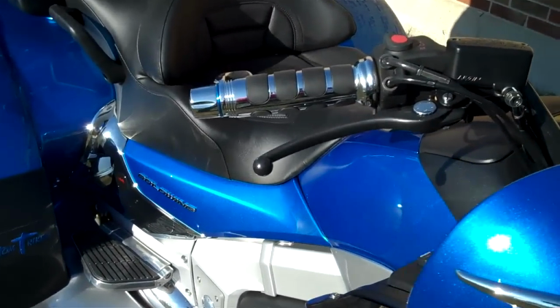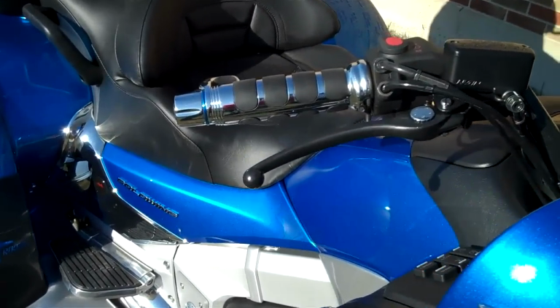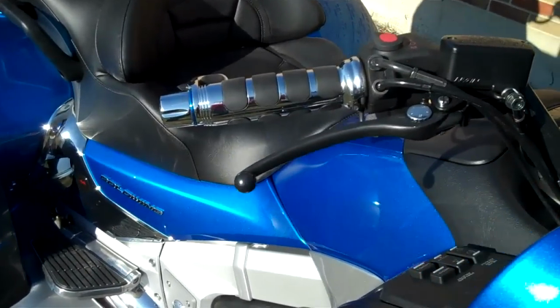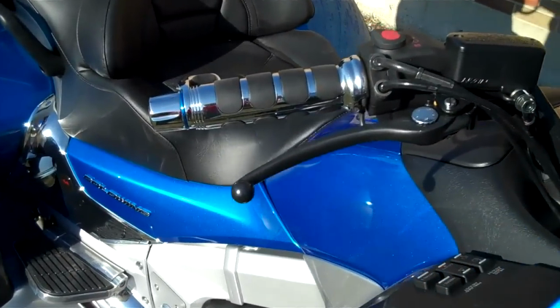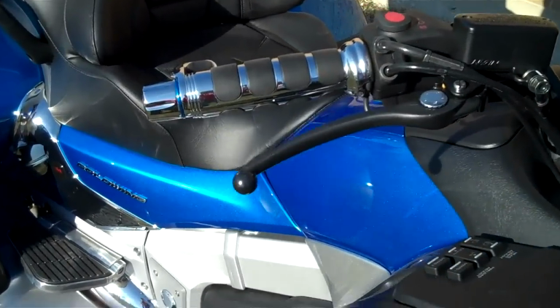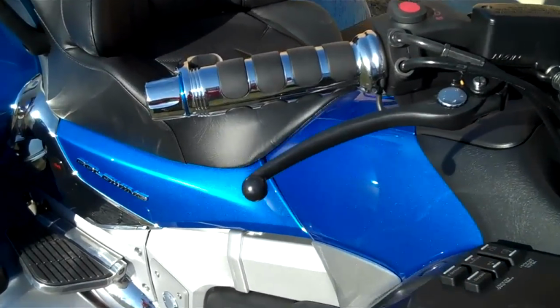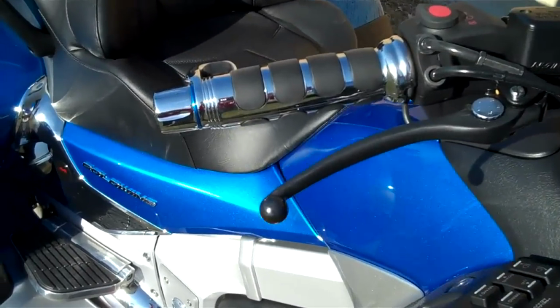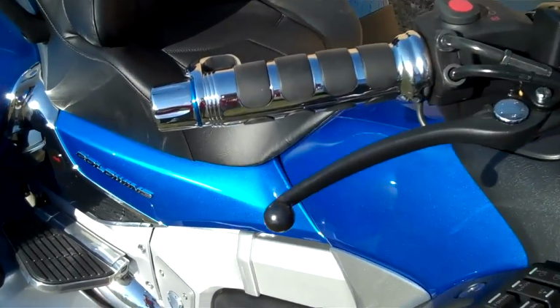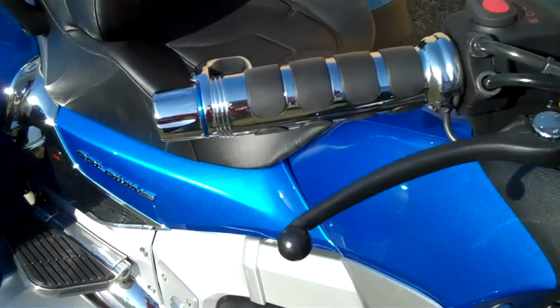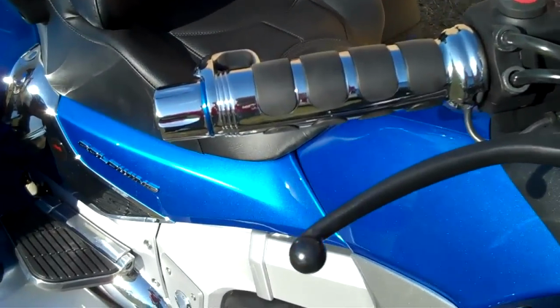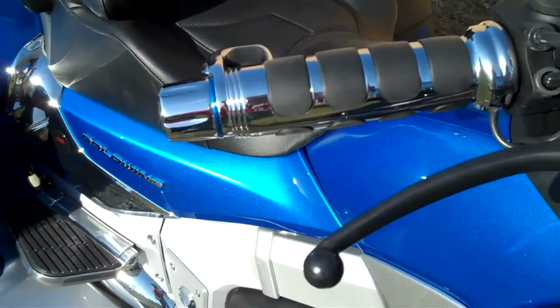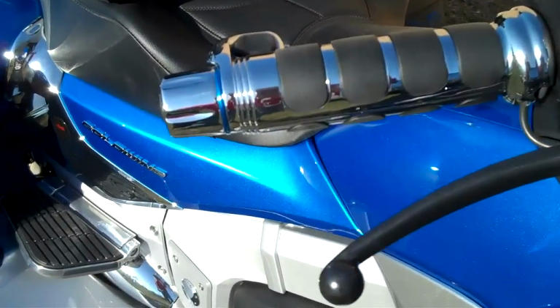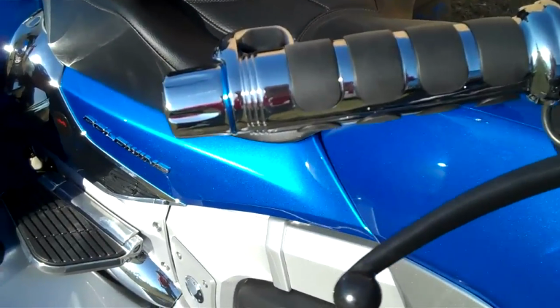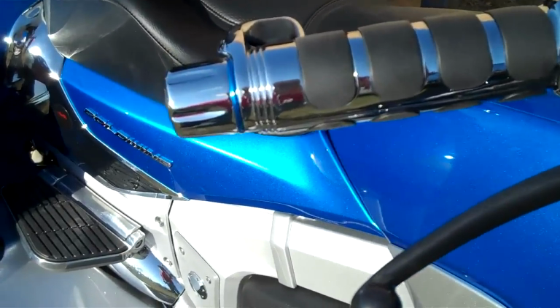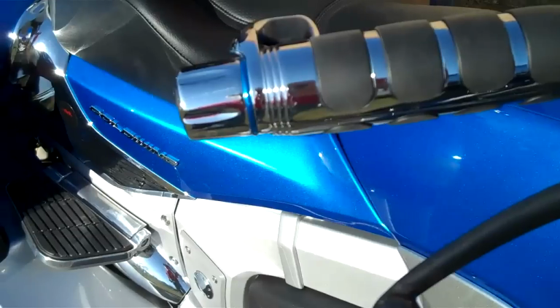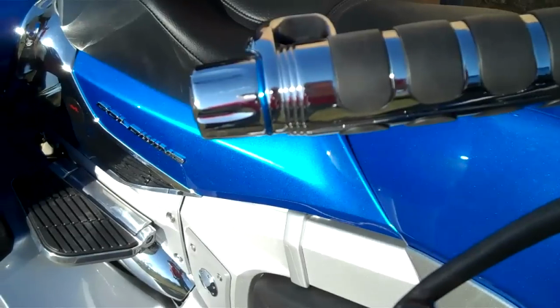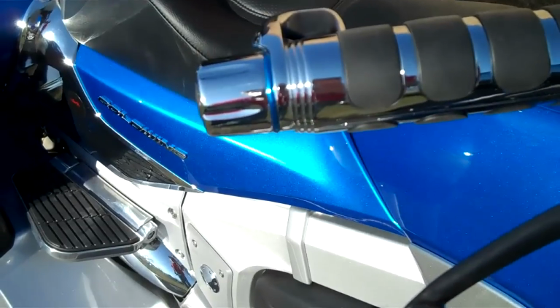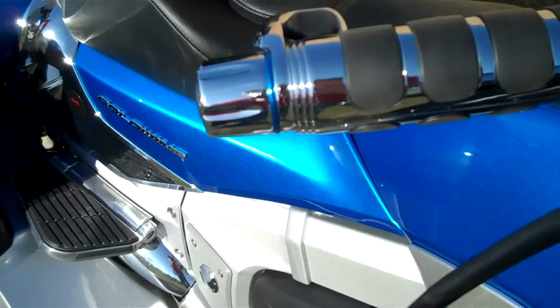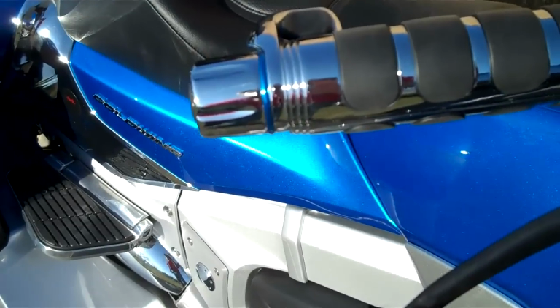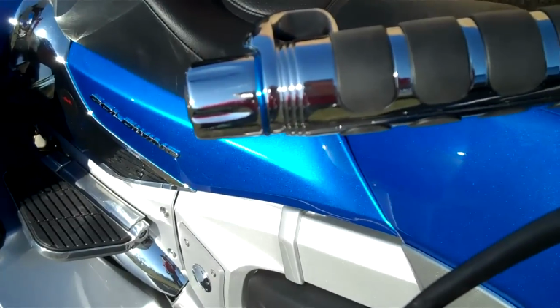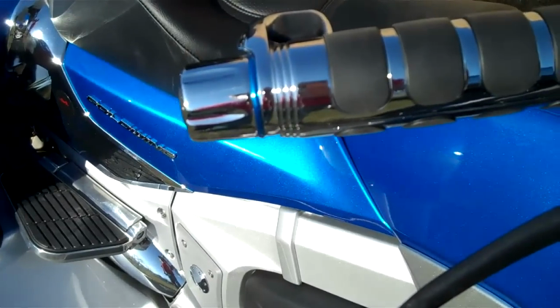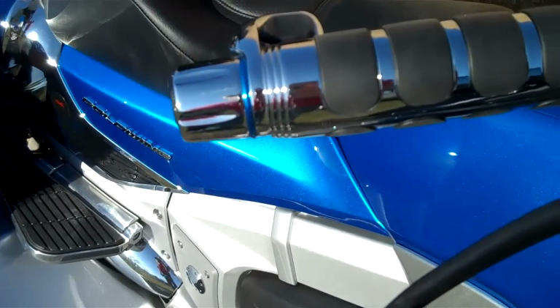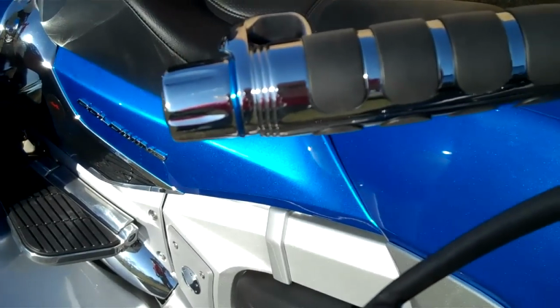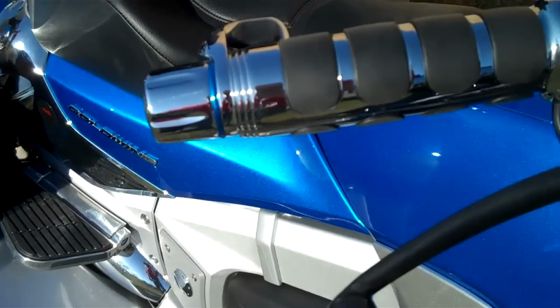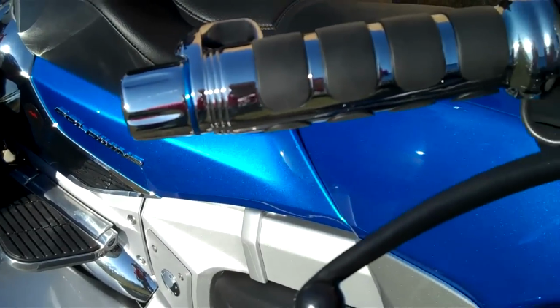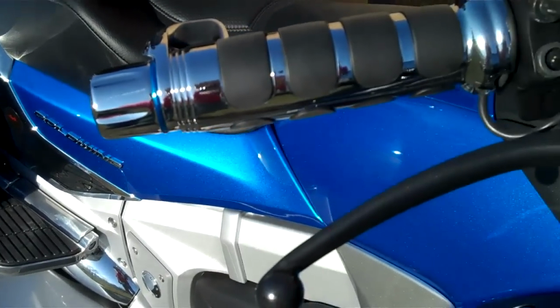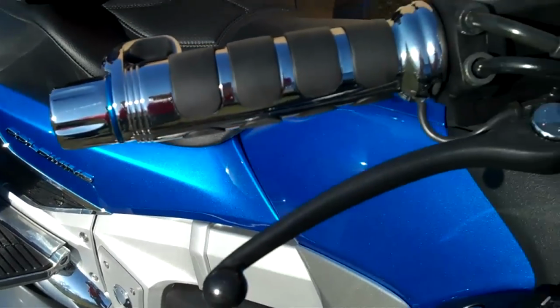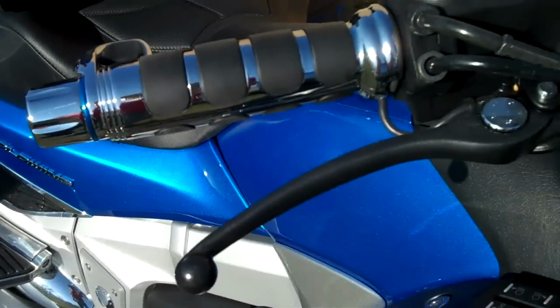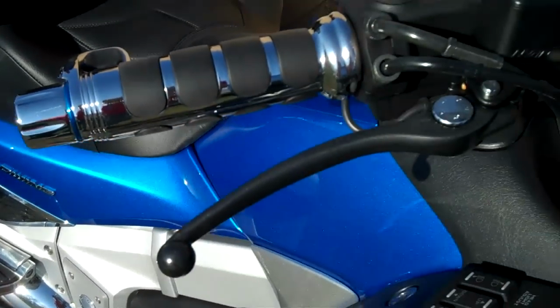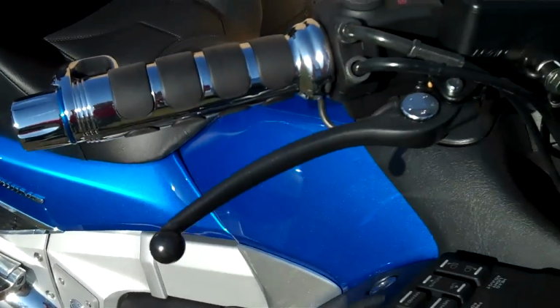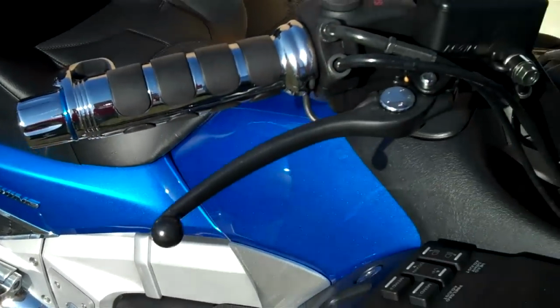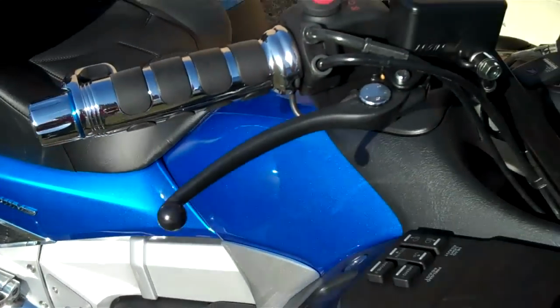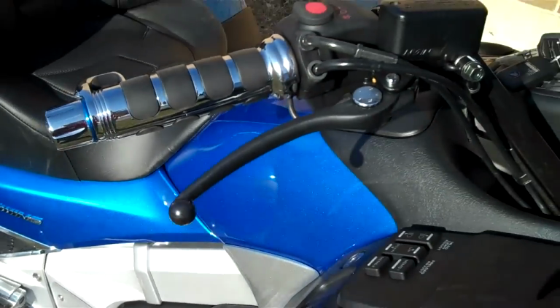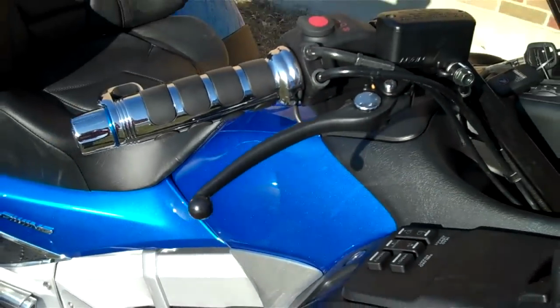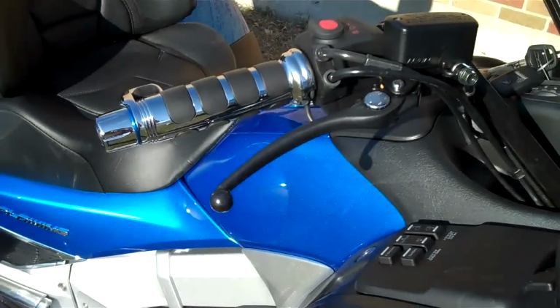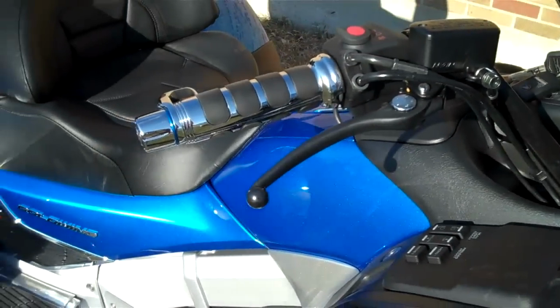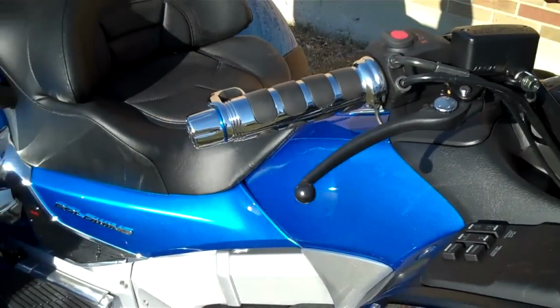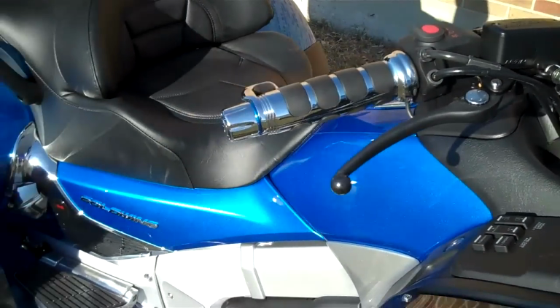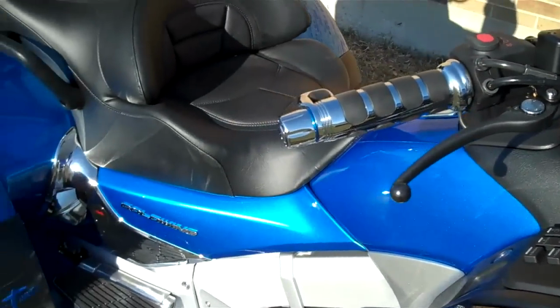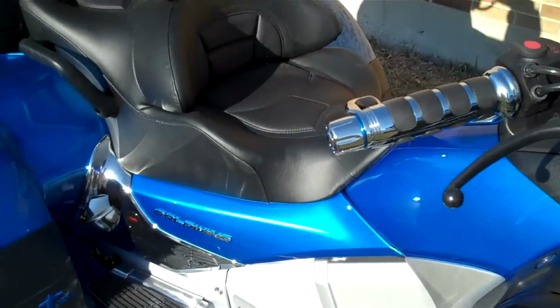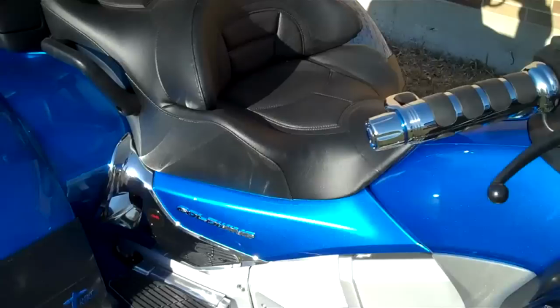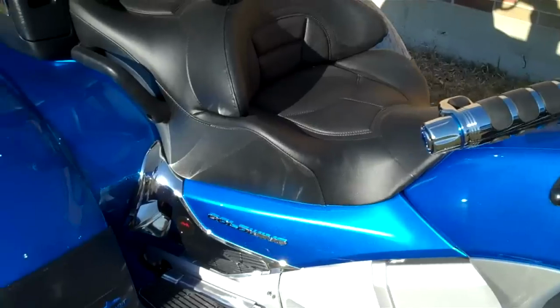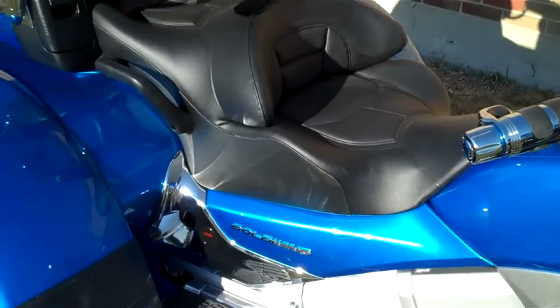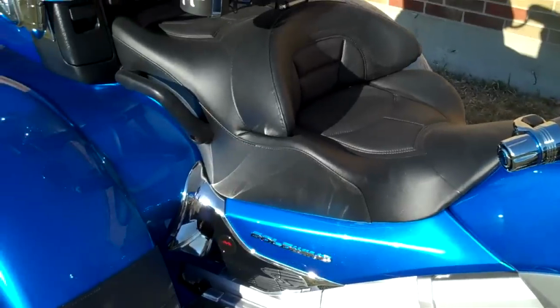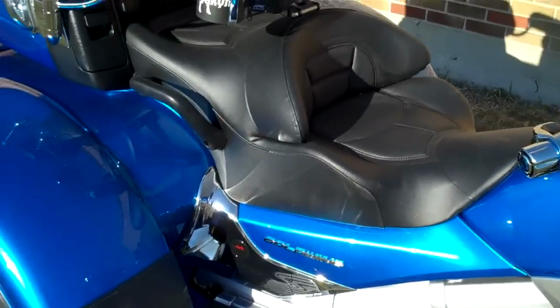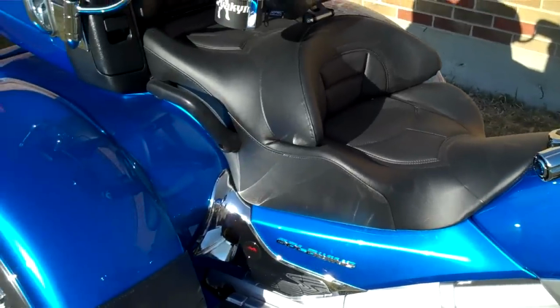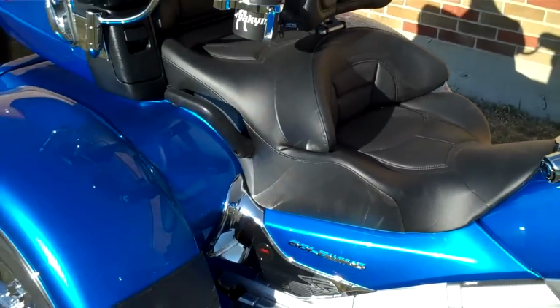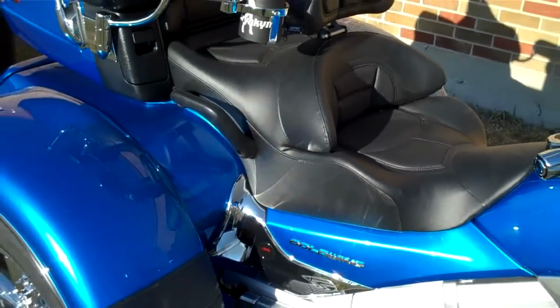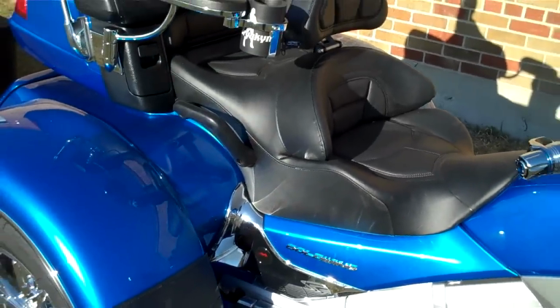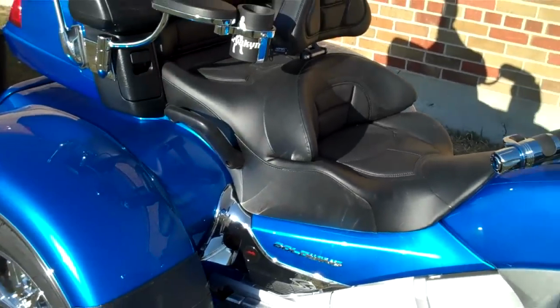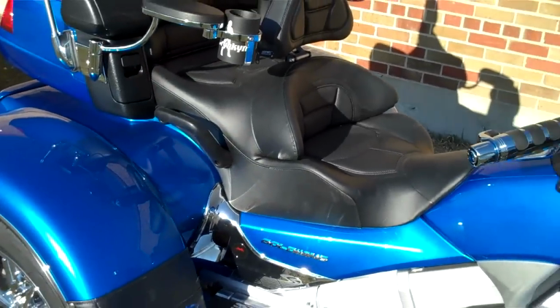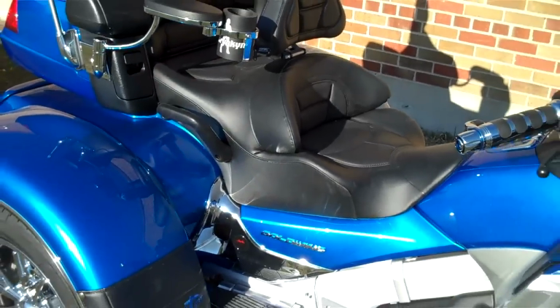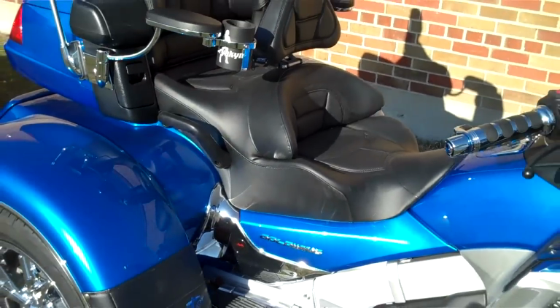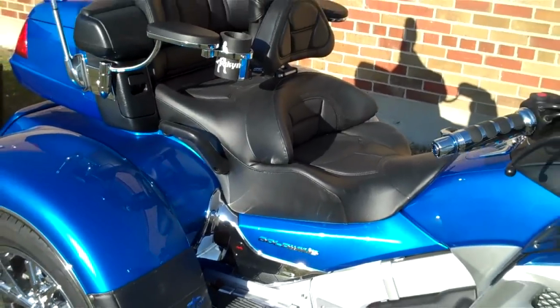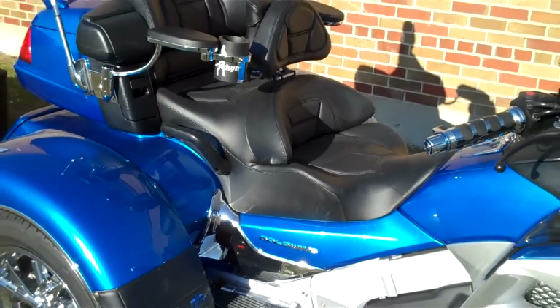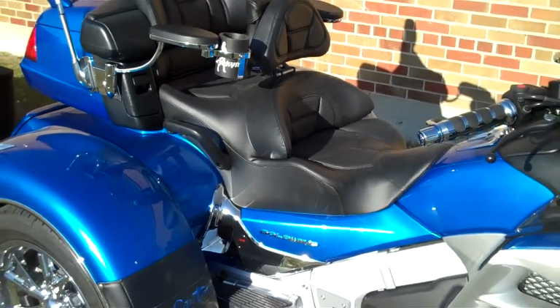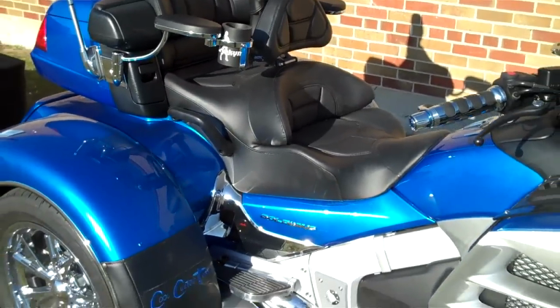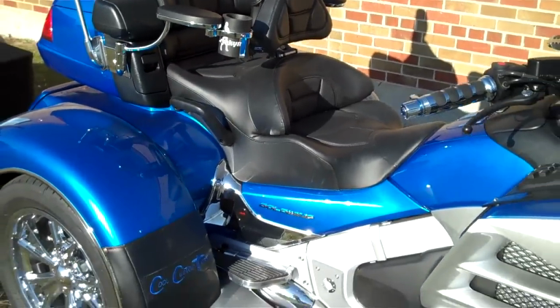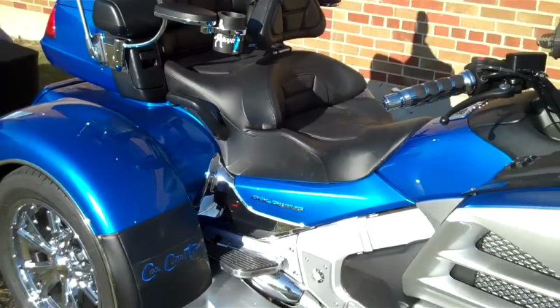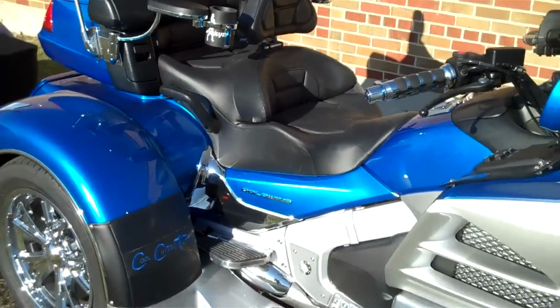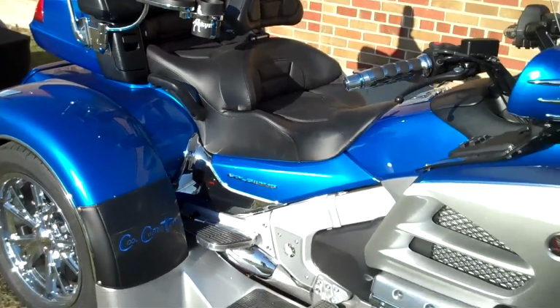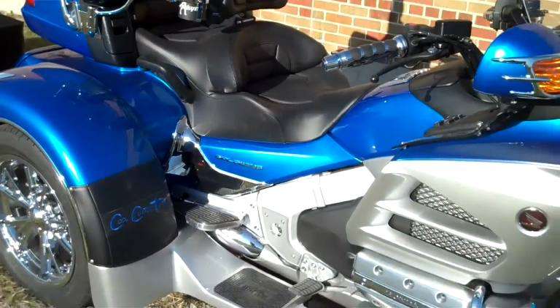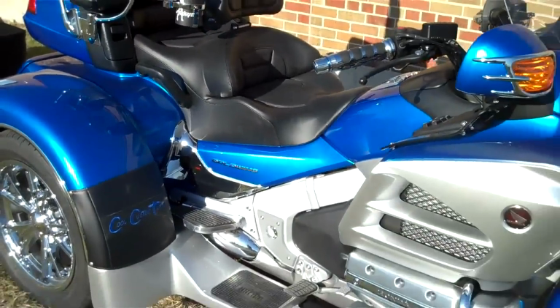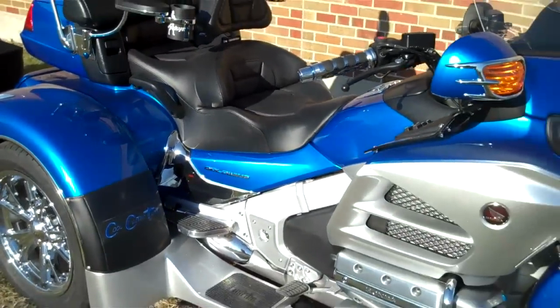ISO grips have got a blue ring on it for color match. This bike does have heated seats and grips.